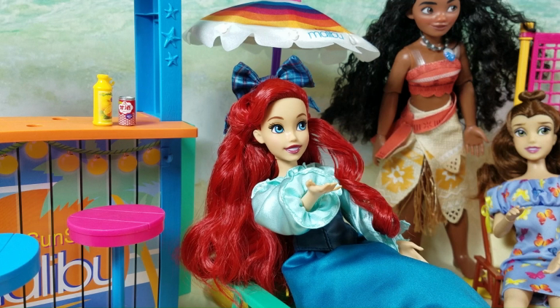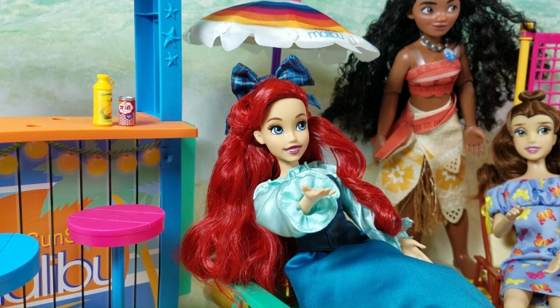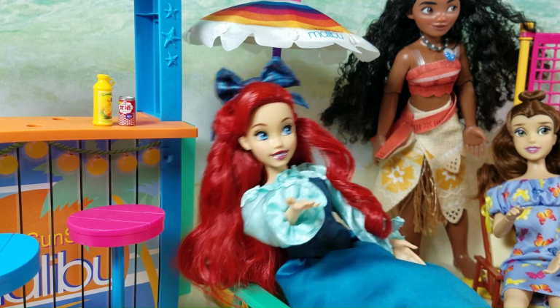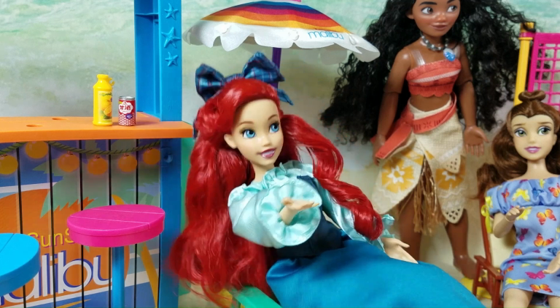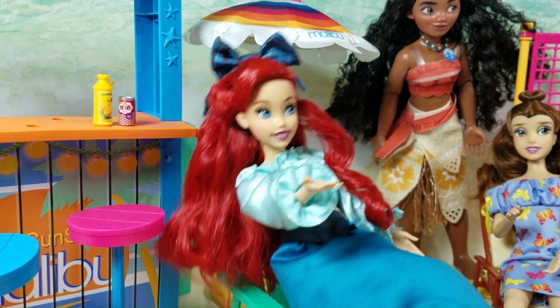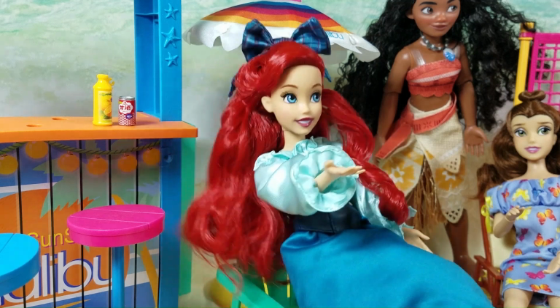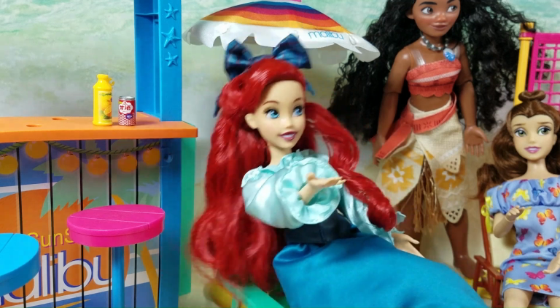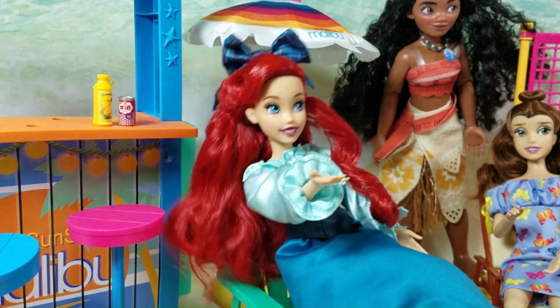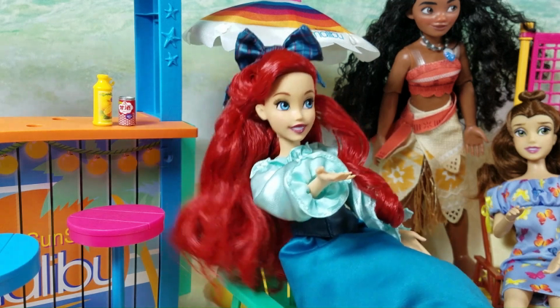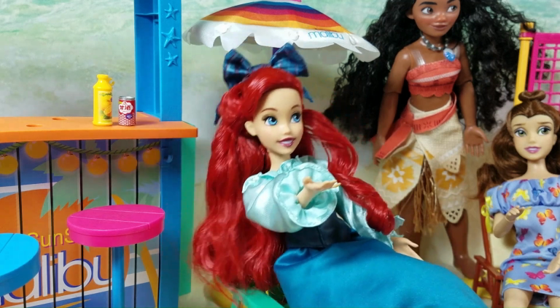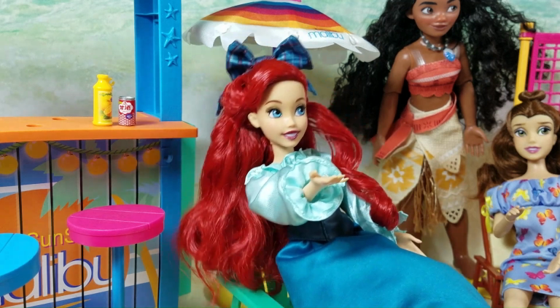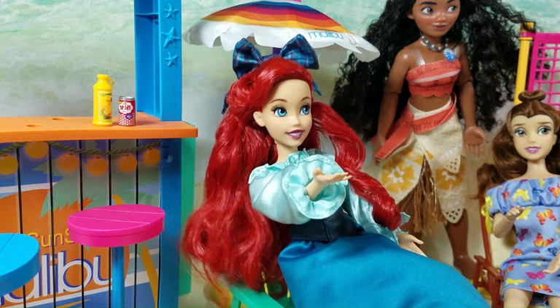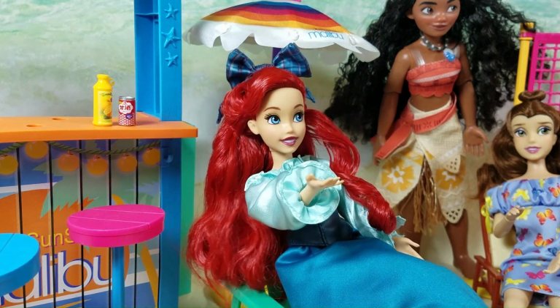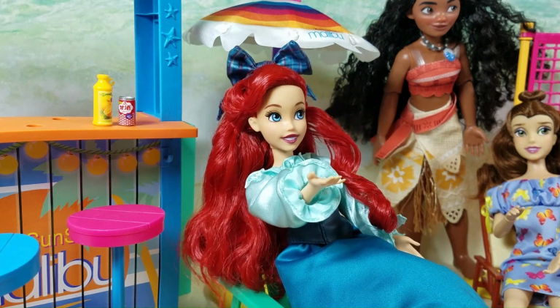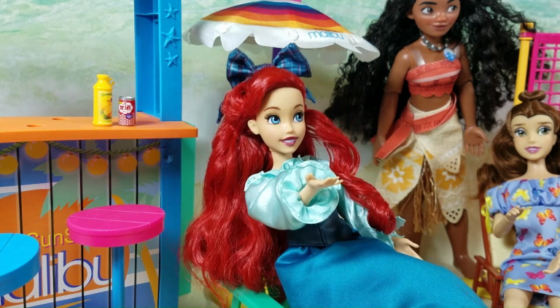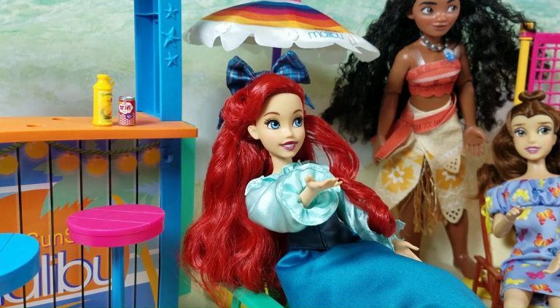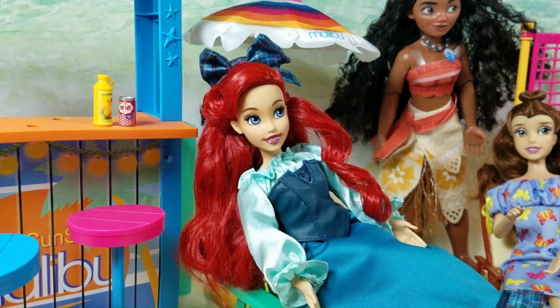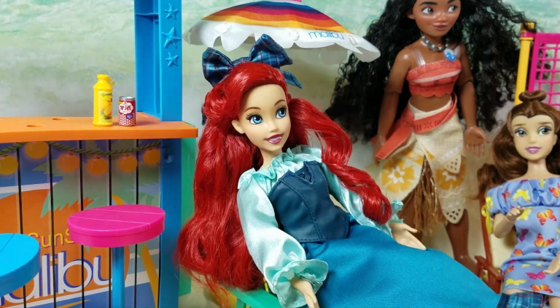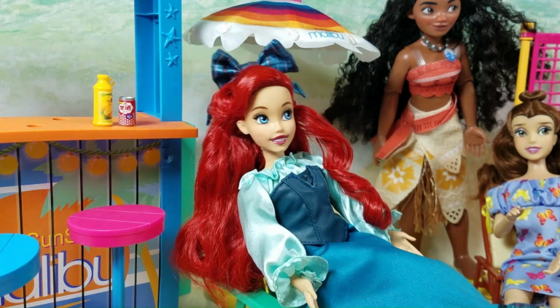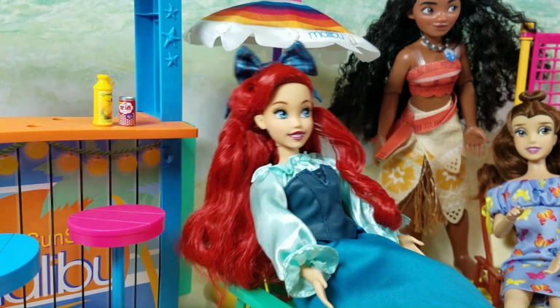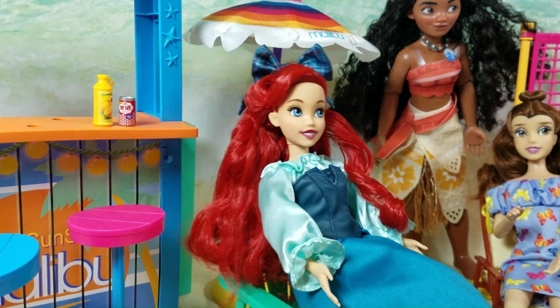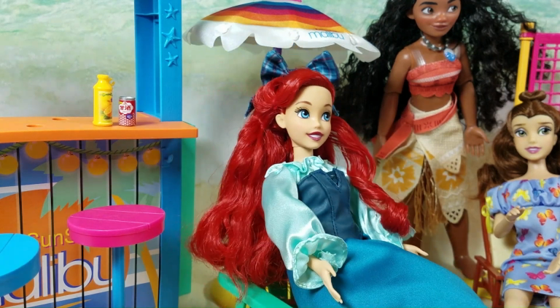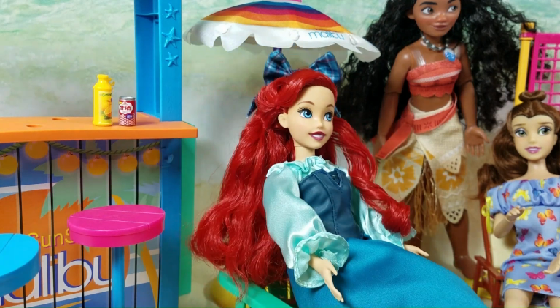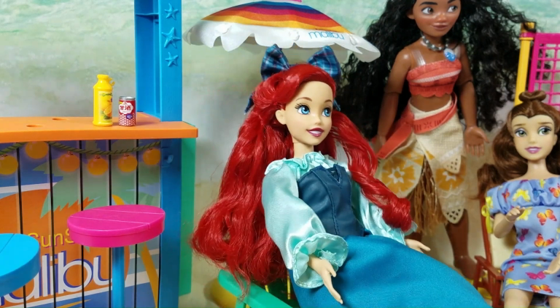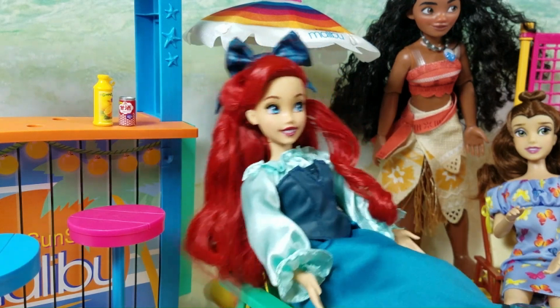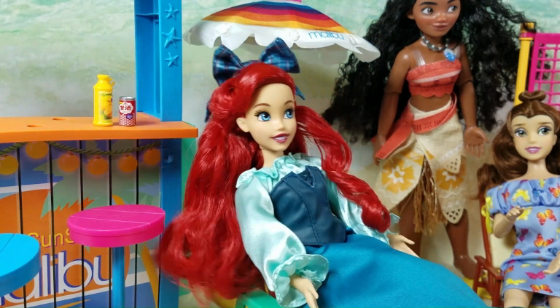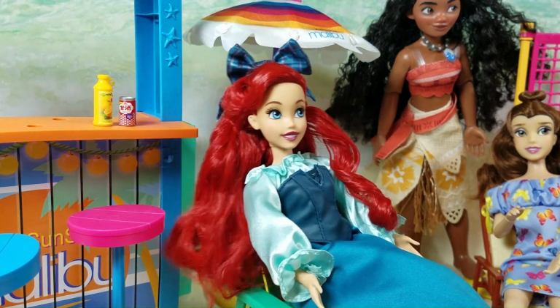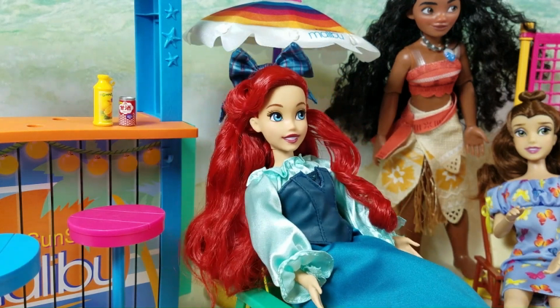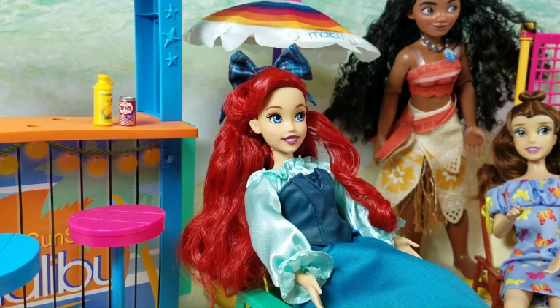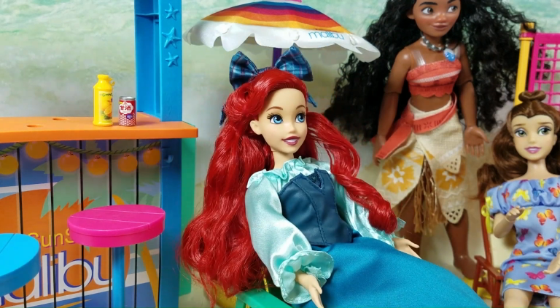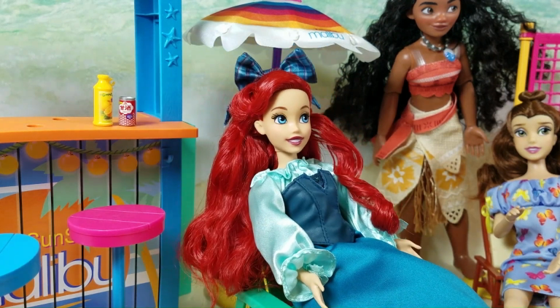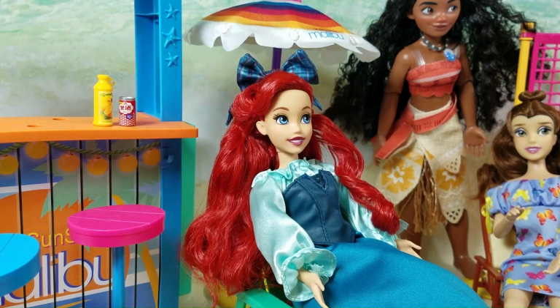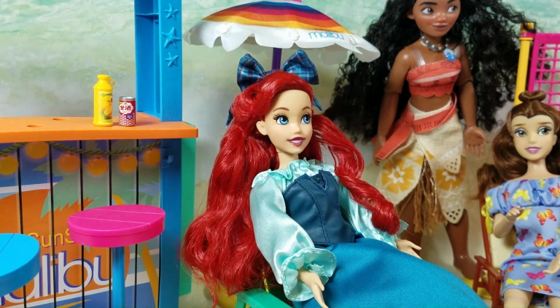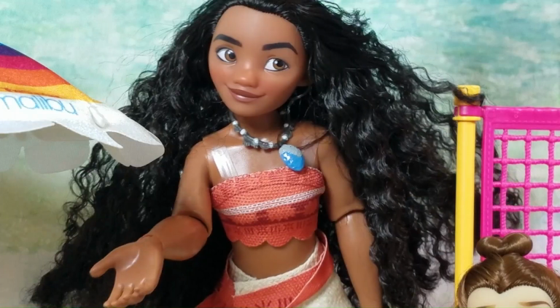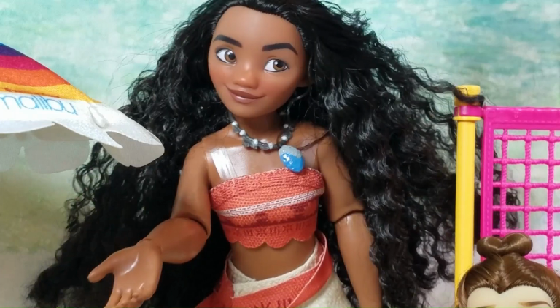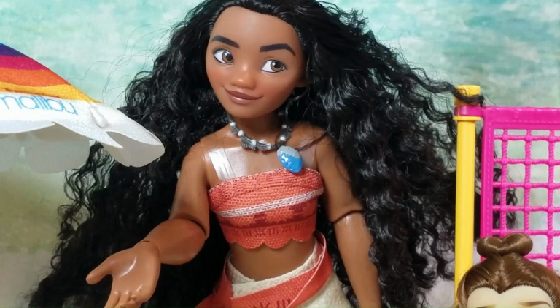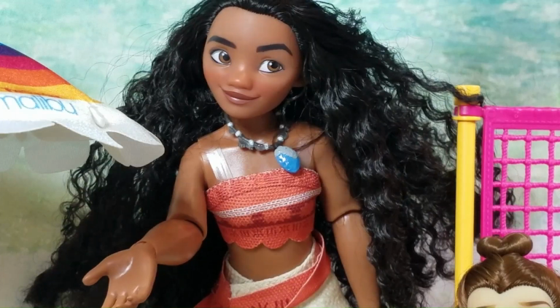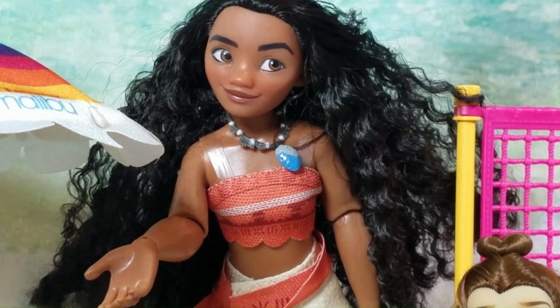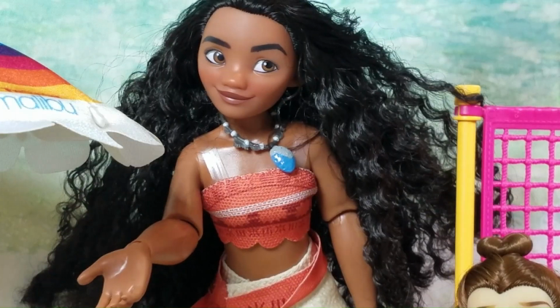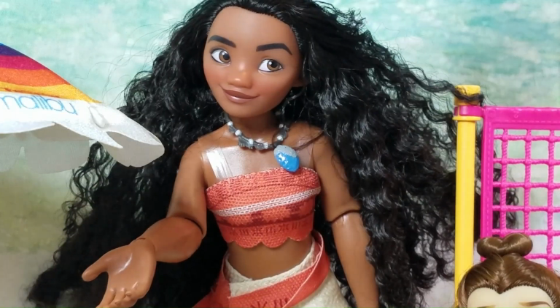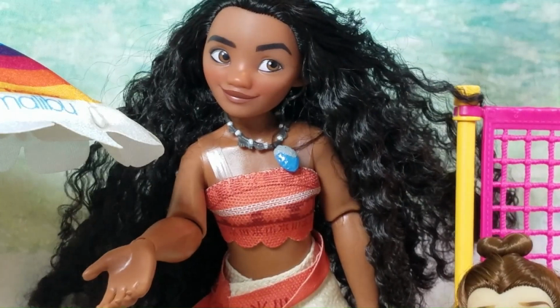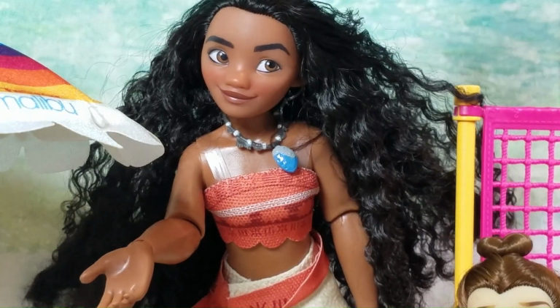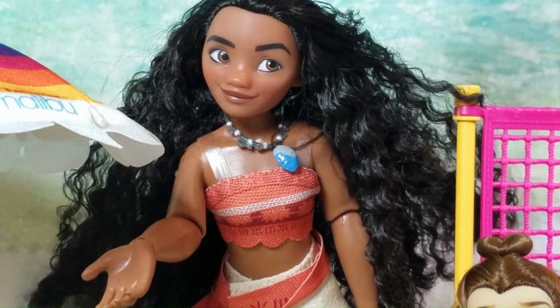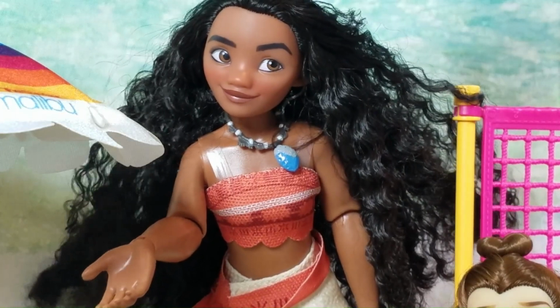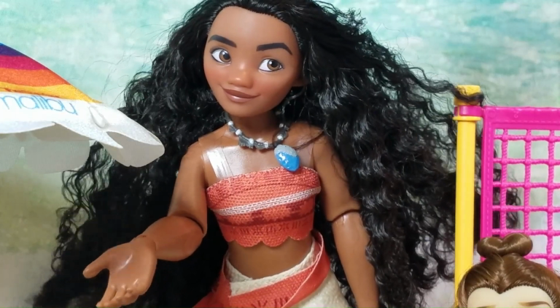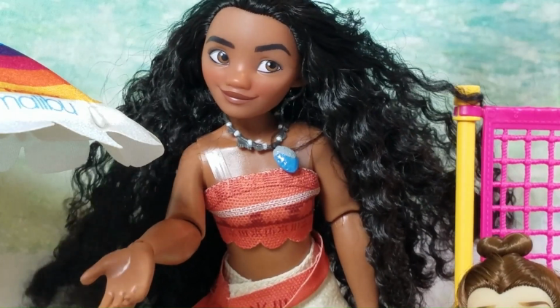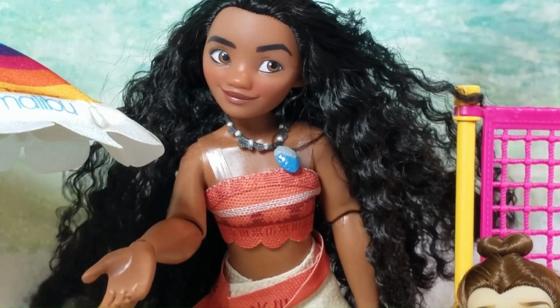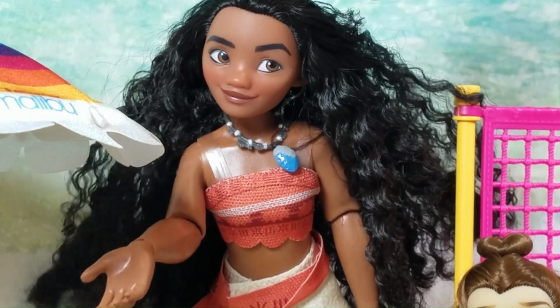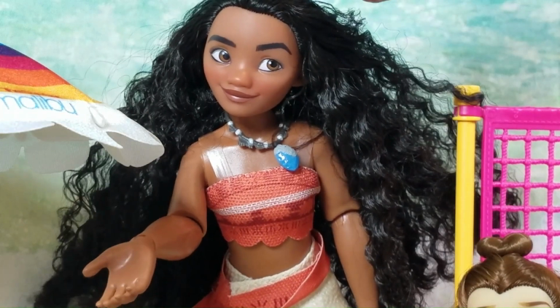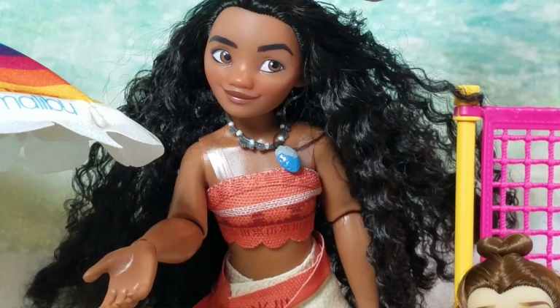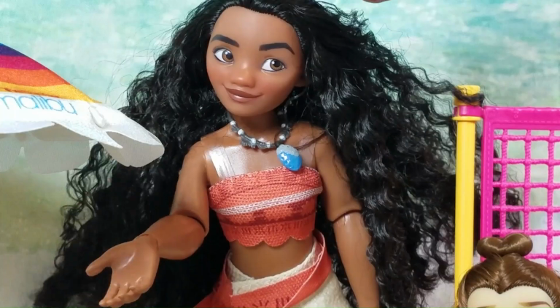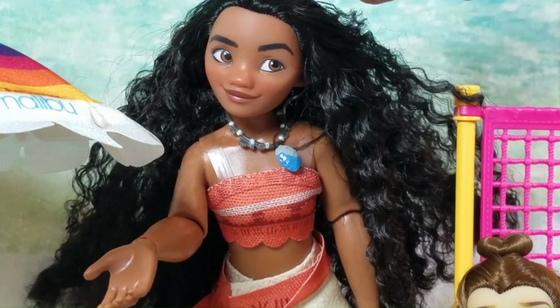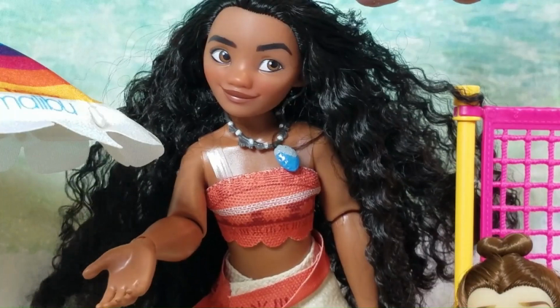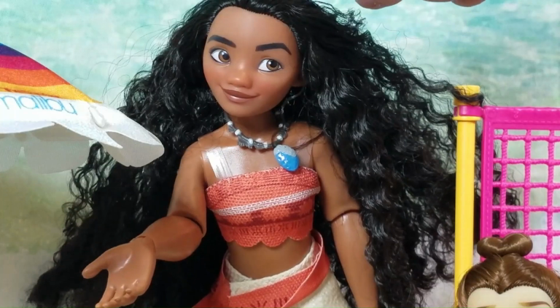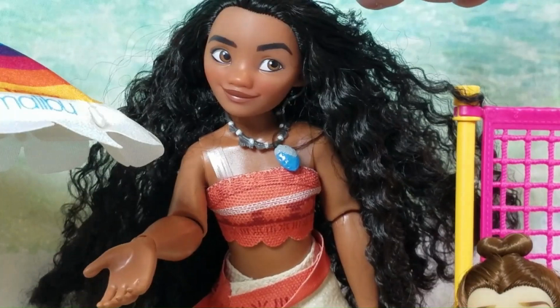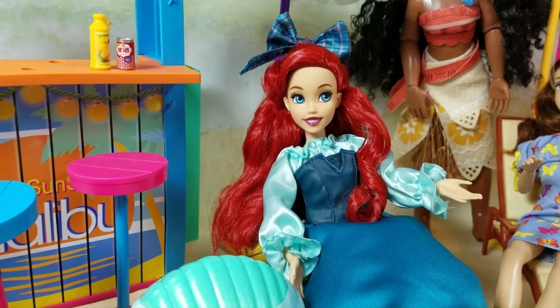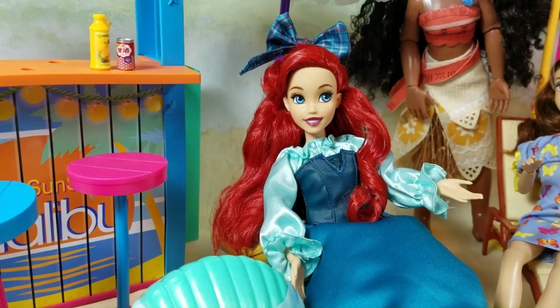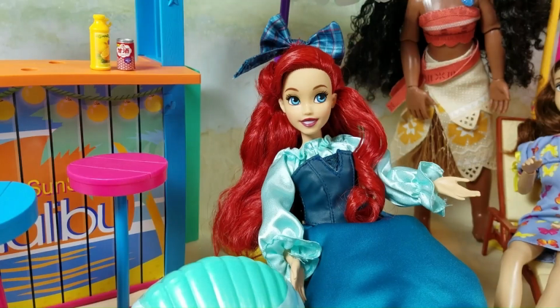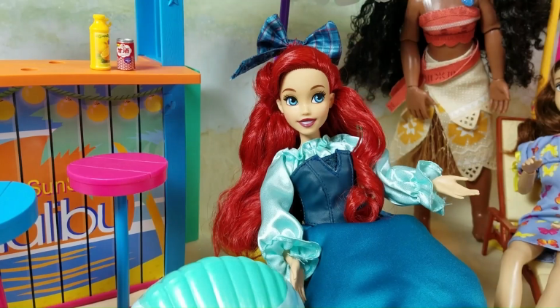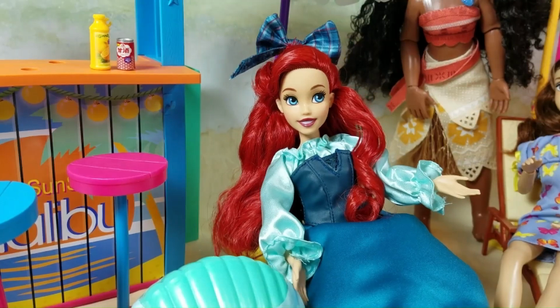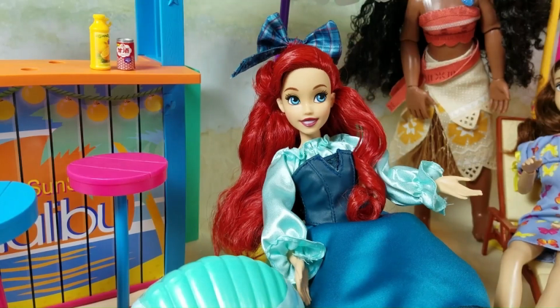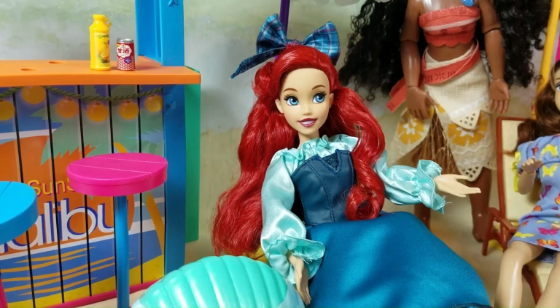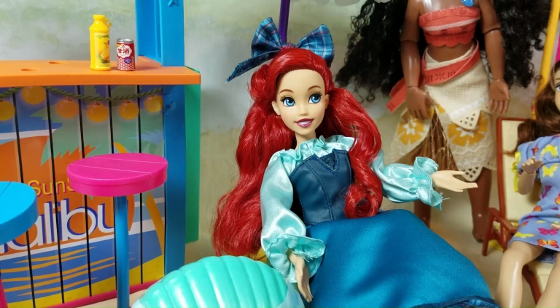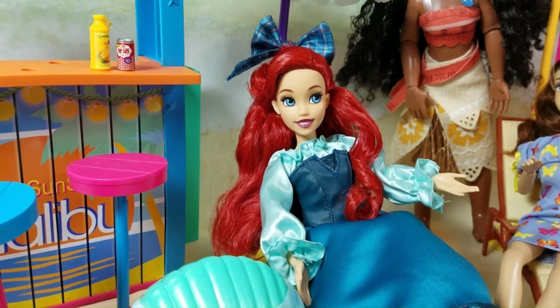Thank you all for coming. We're gonna start with presents. Hey Ariel, can you open mine first? Yes, of course.